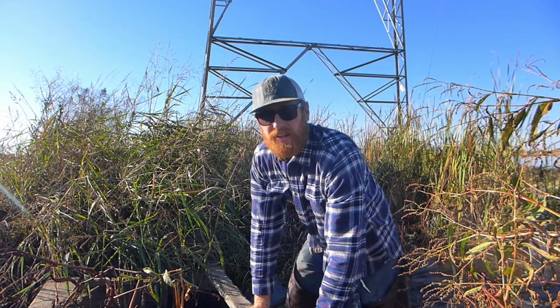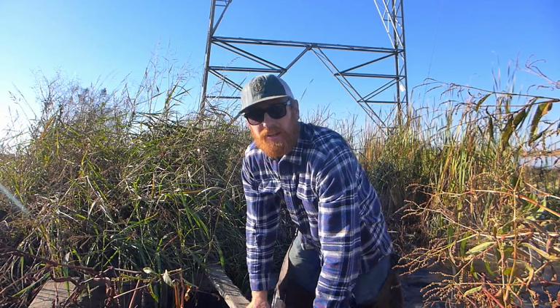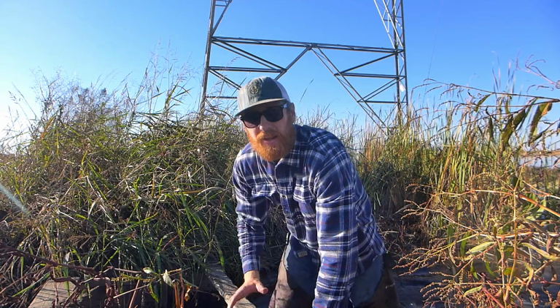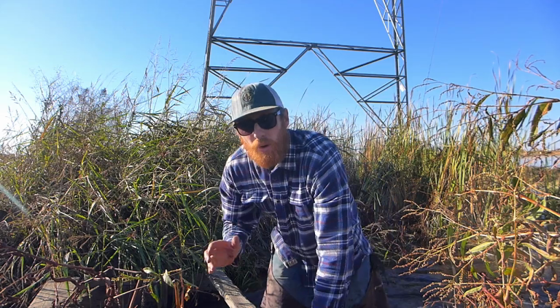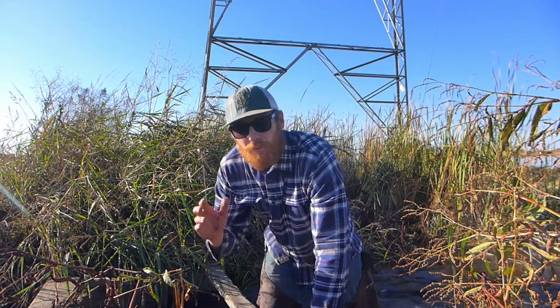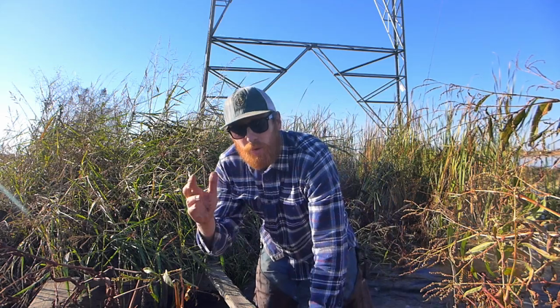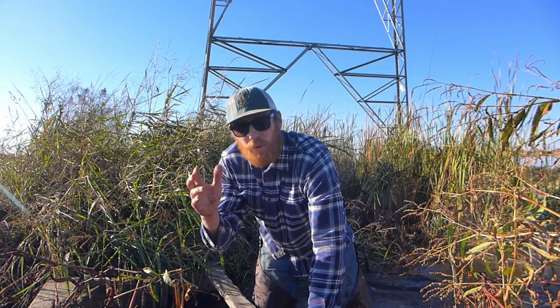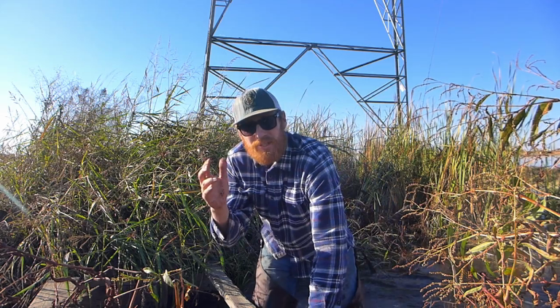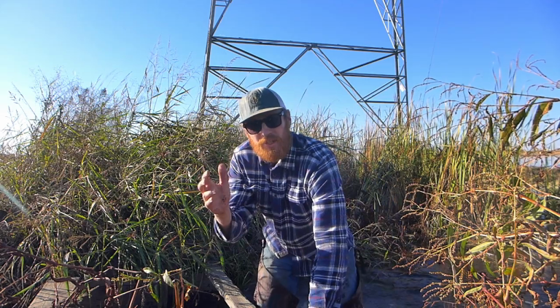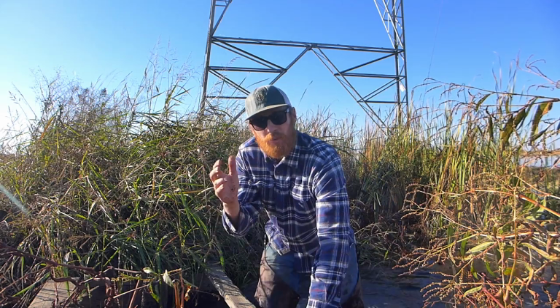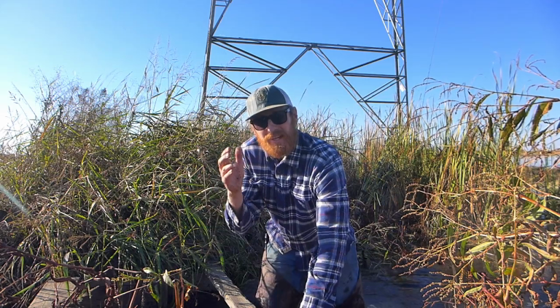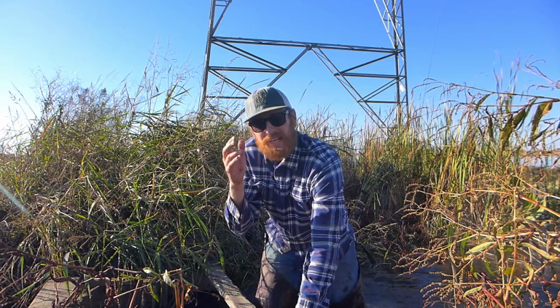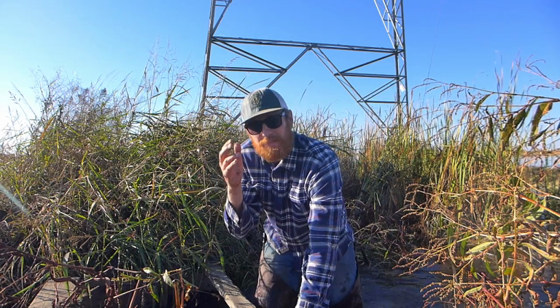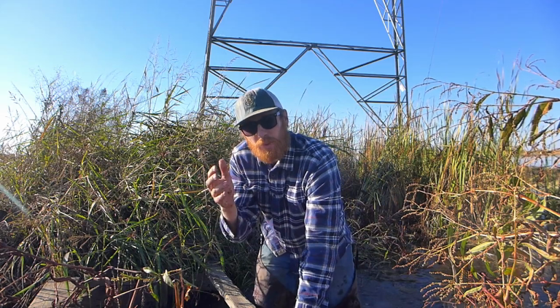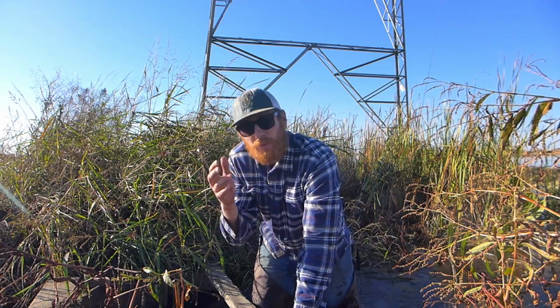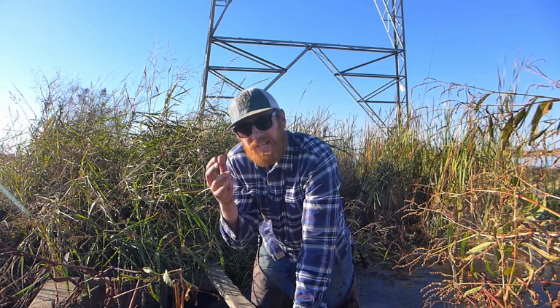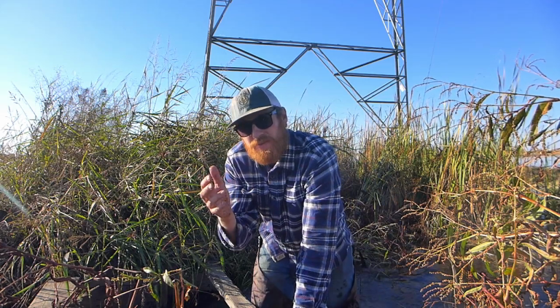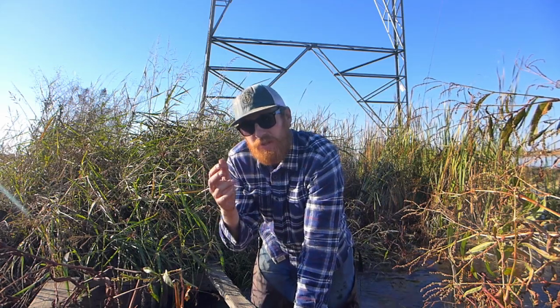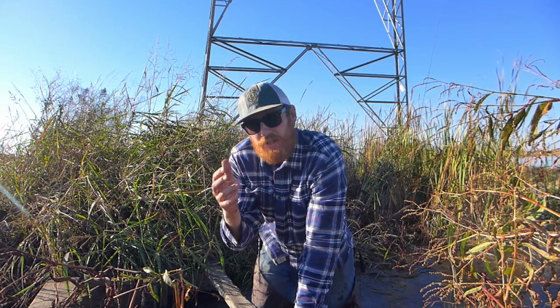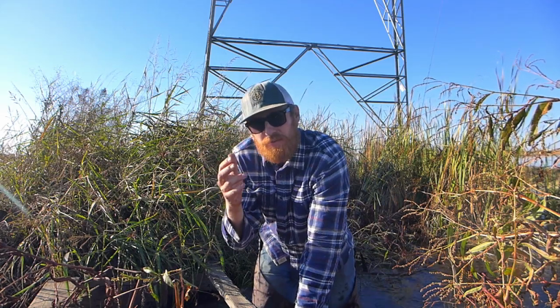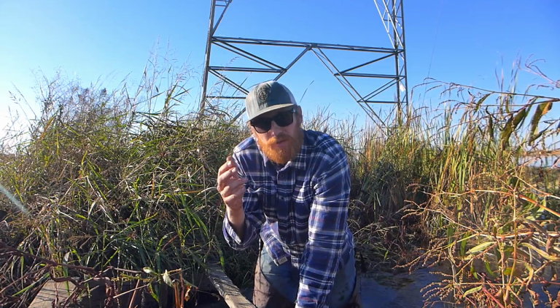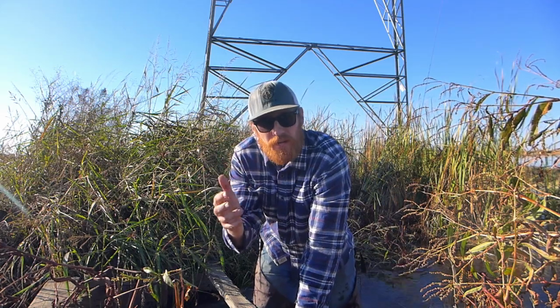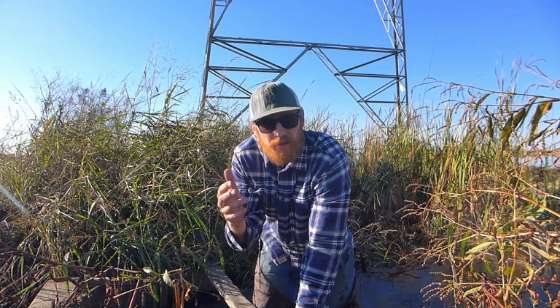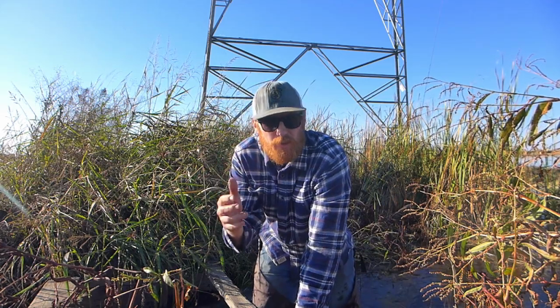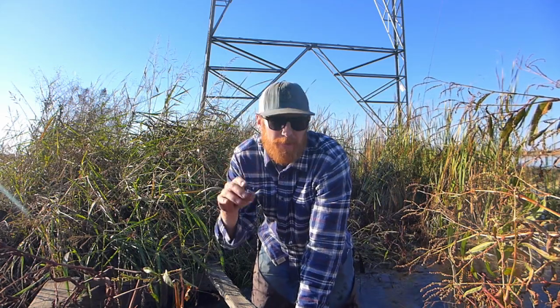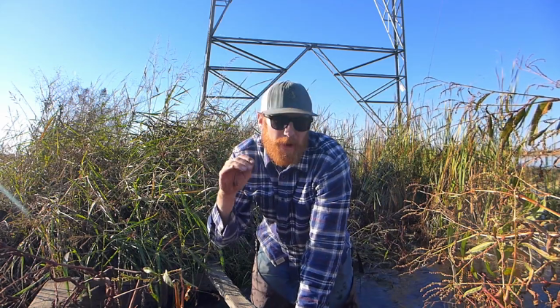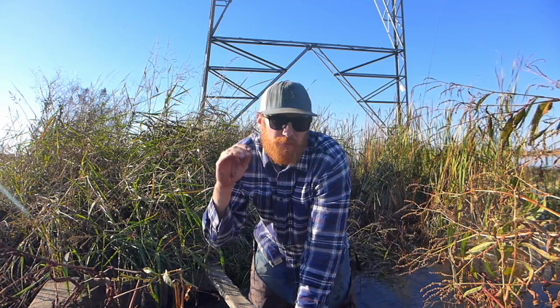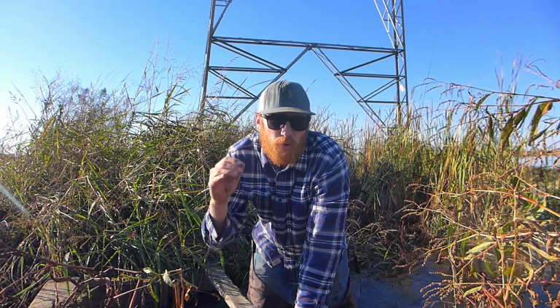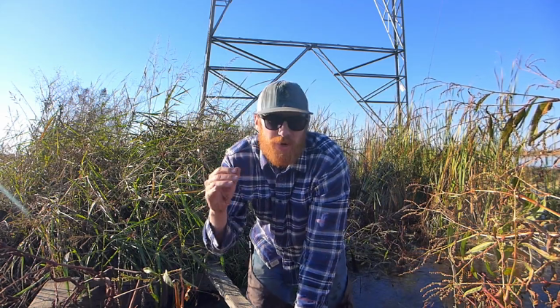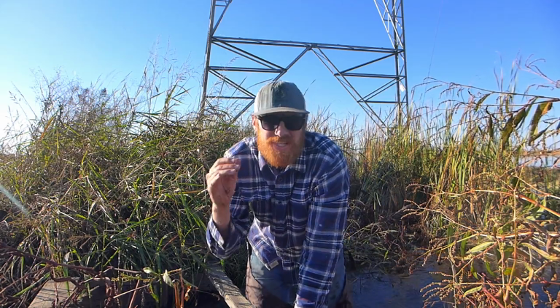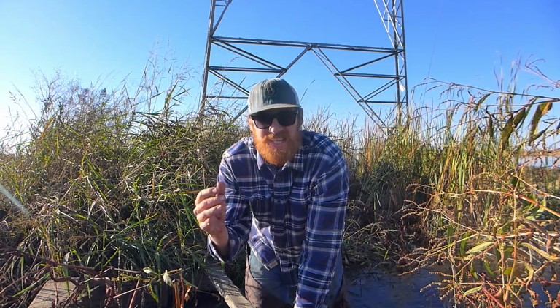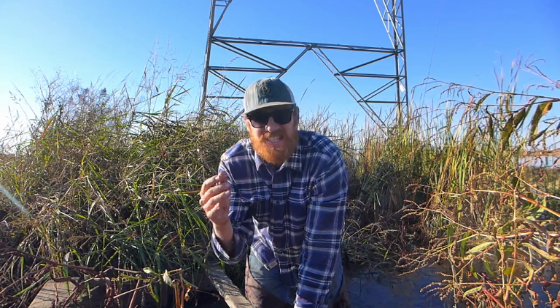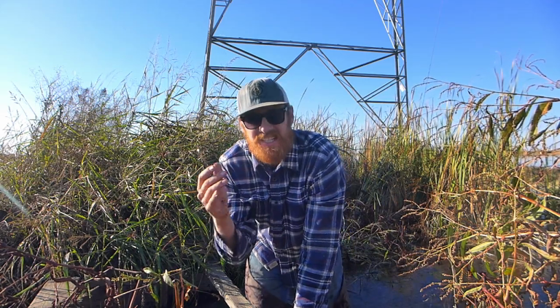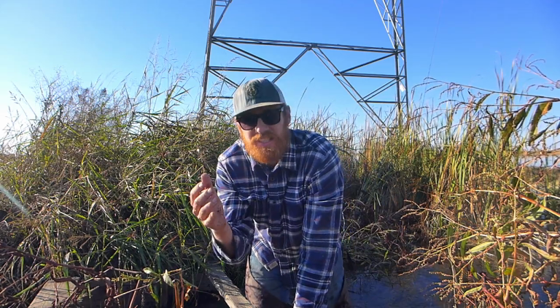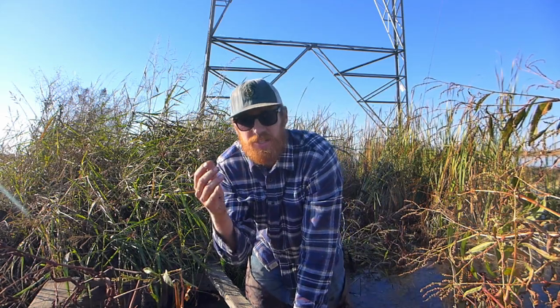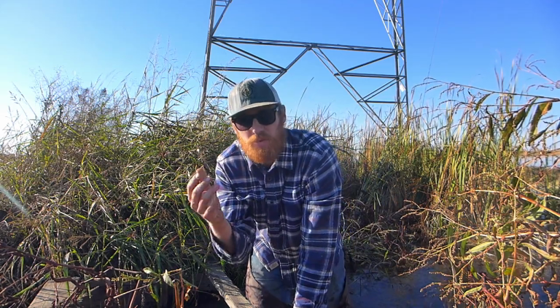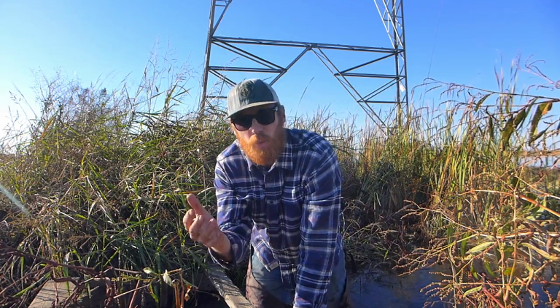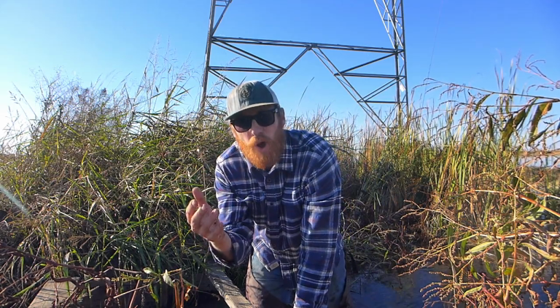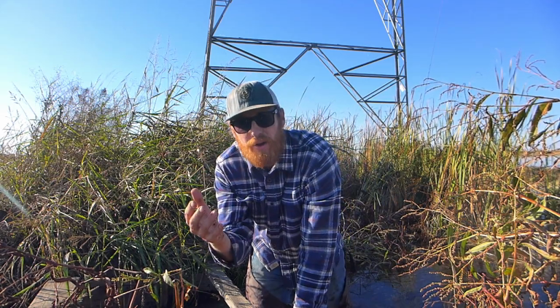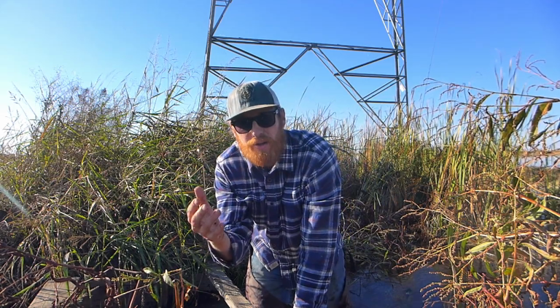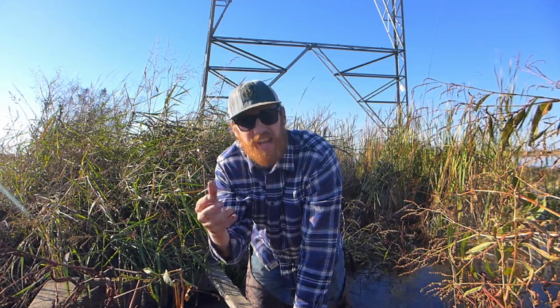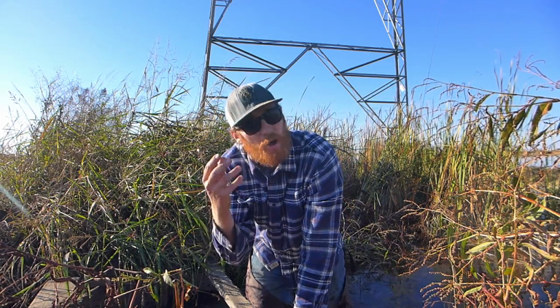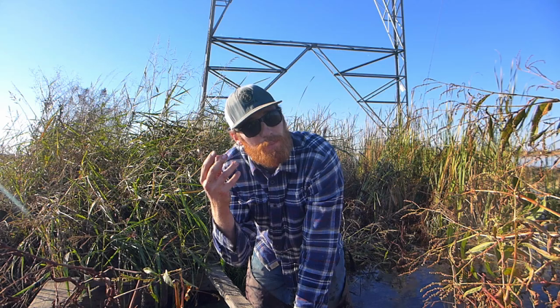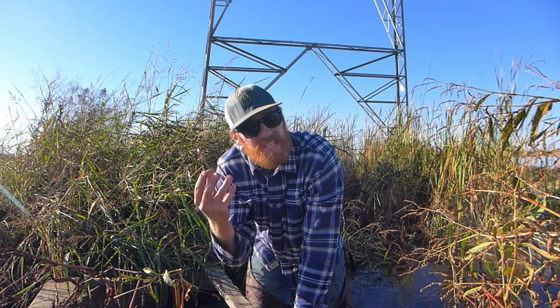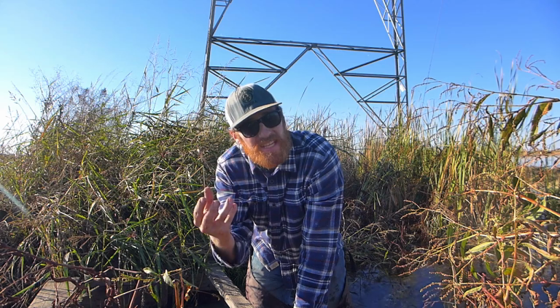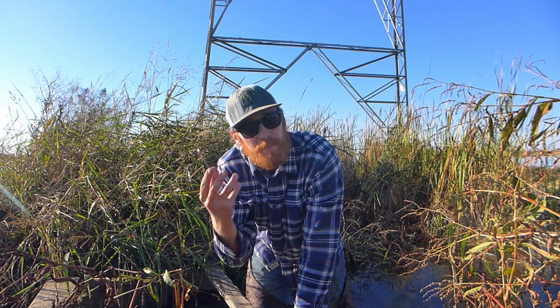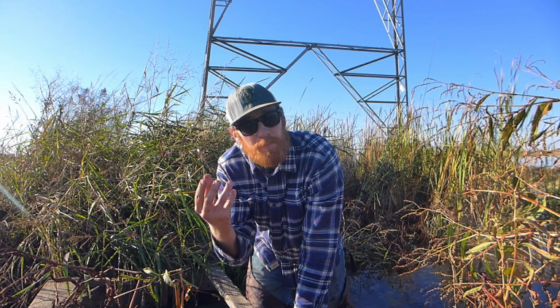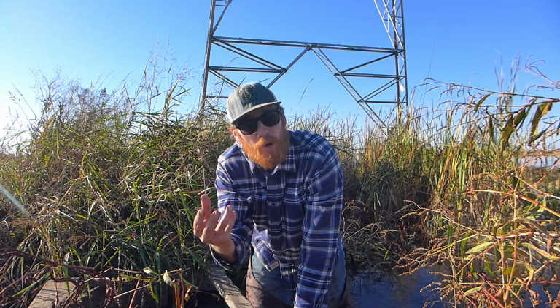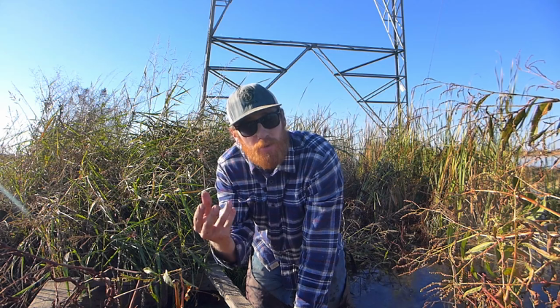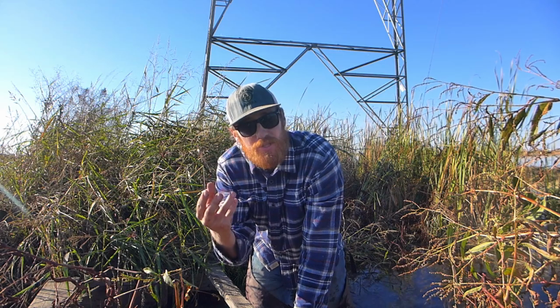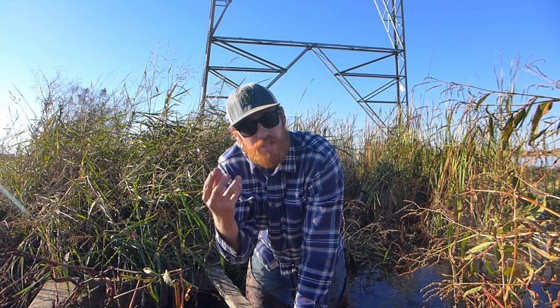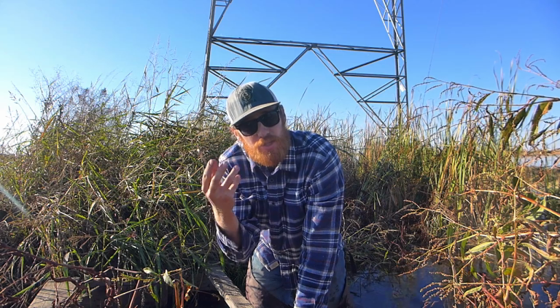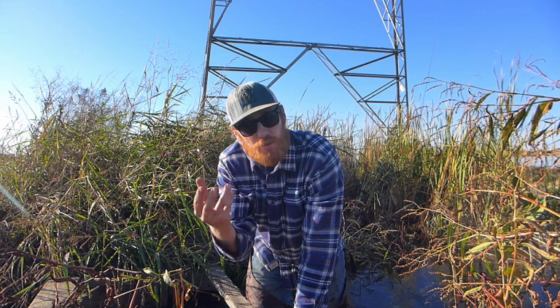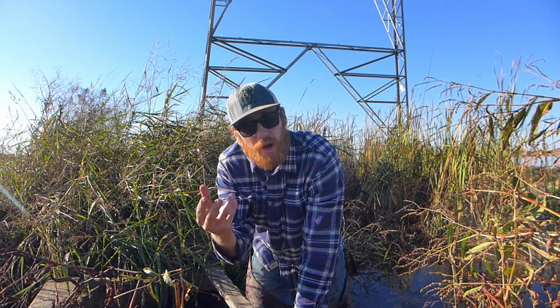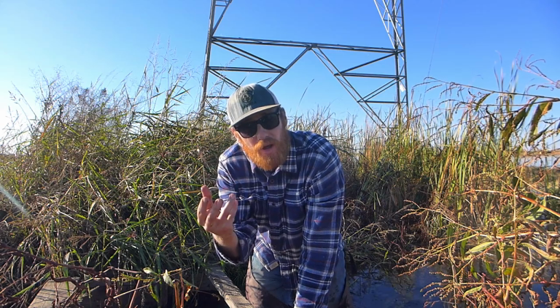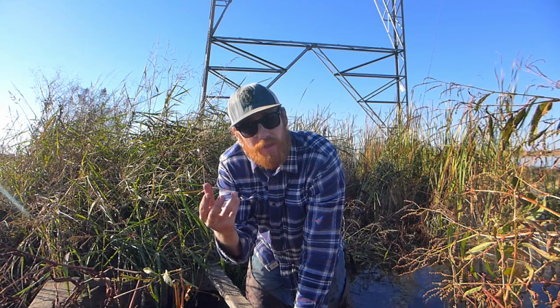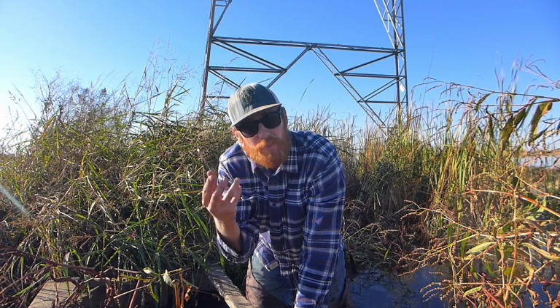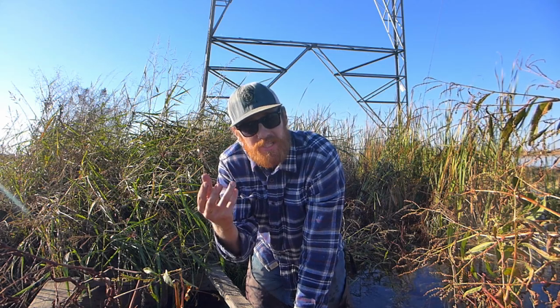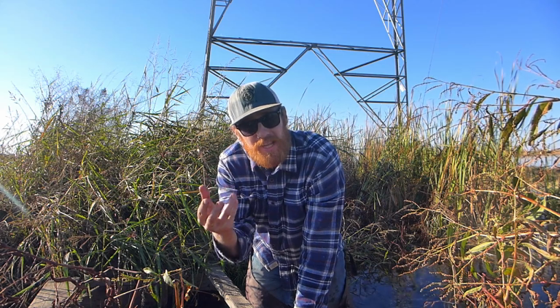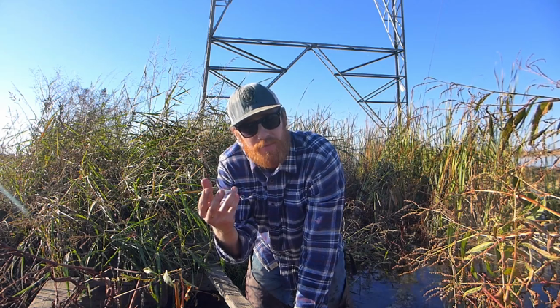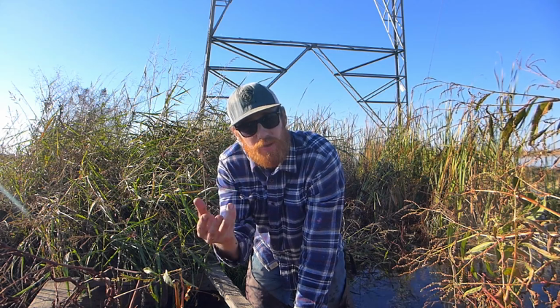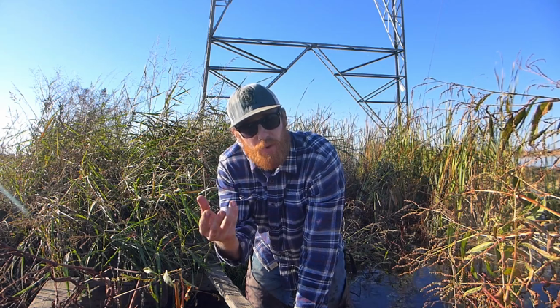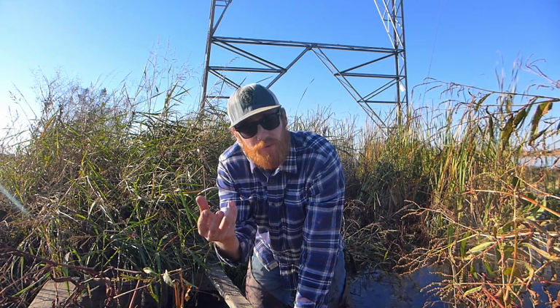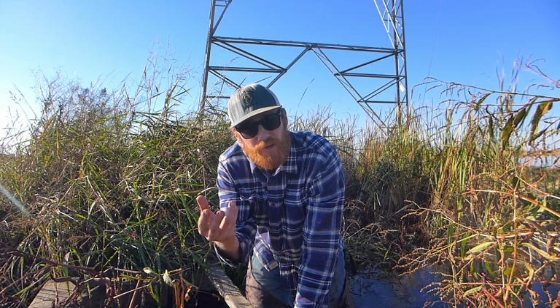Over winter we keep the rice fields flooded with about 4 to 6 inches of water to help decompose the straw that was left over.